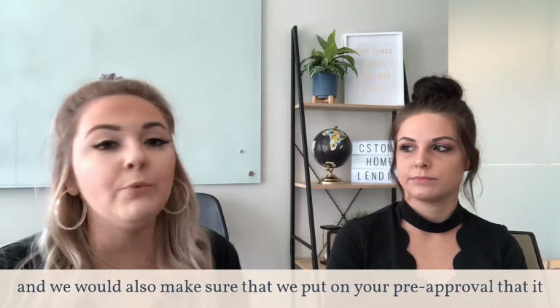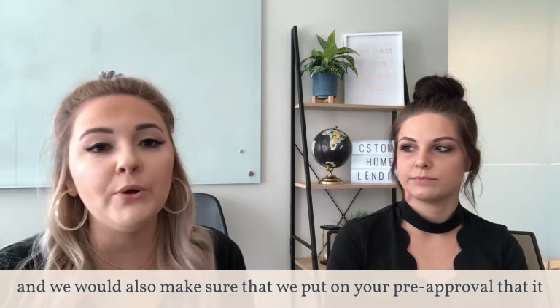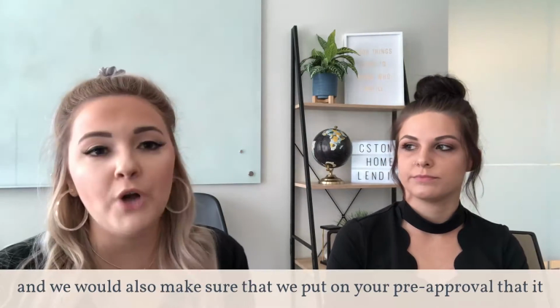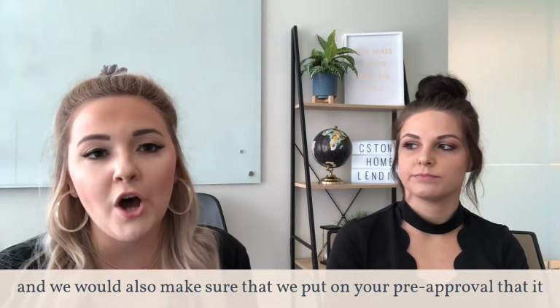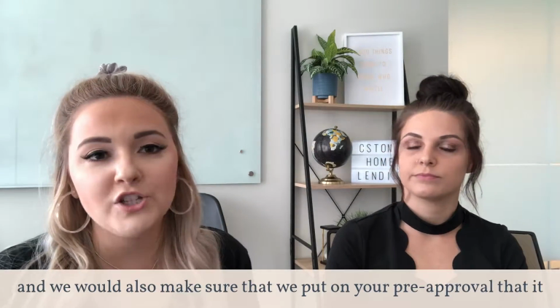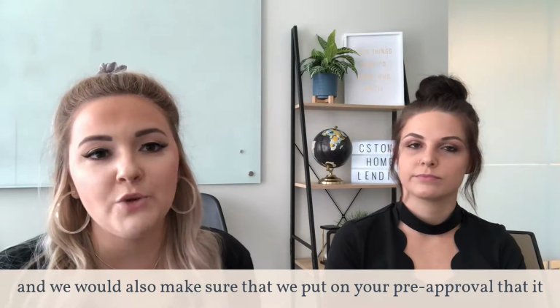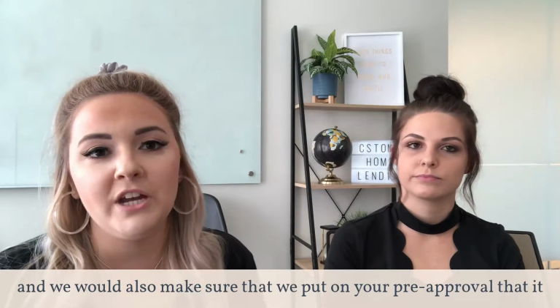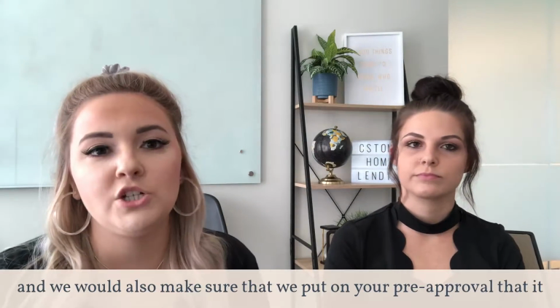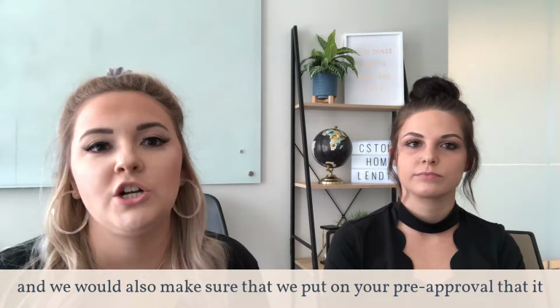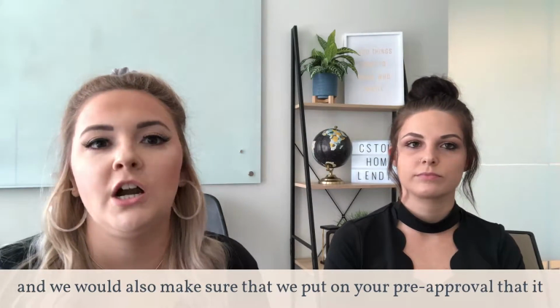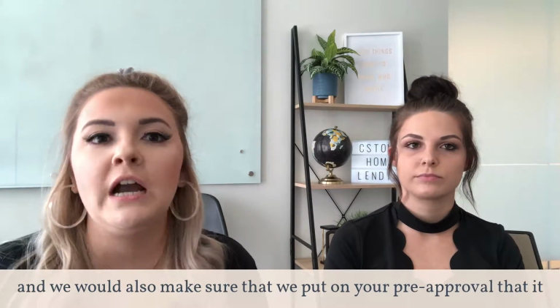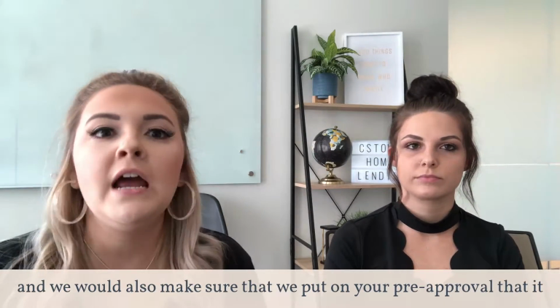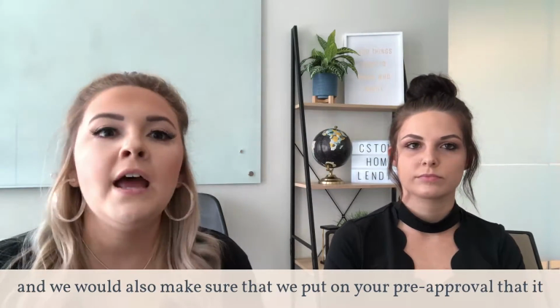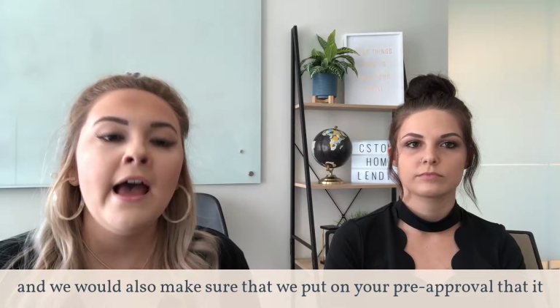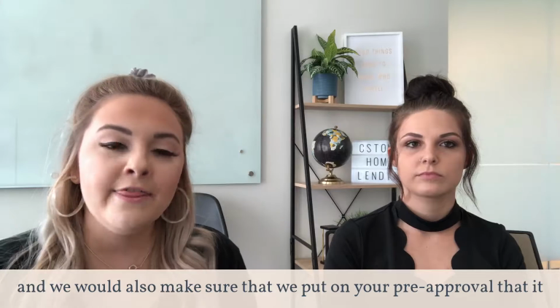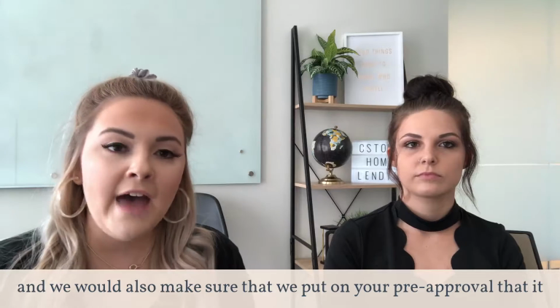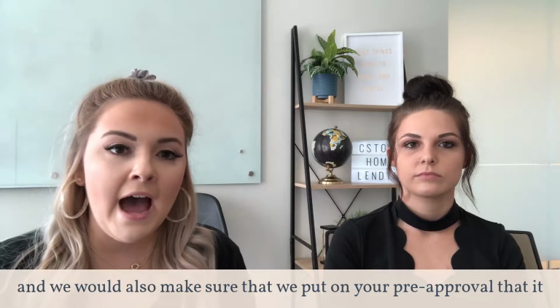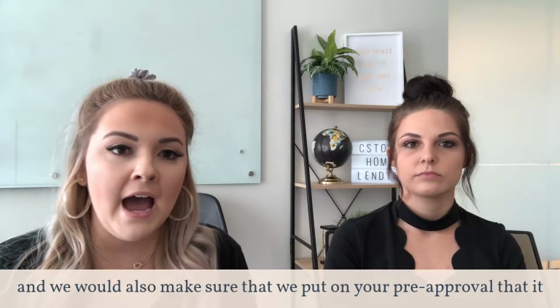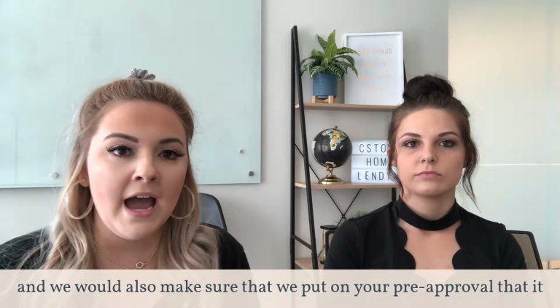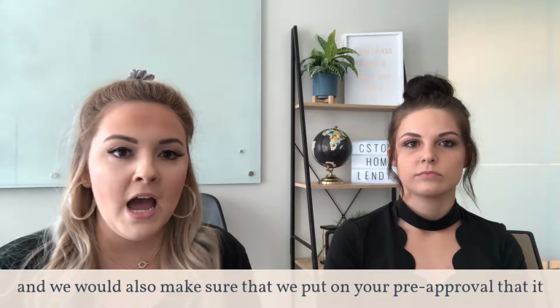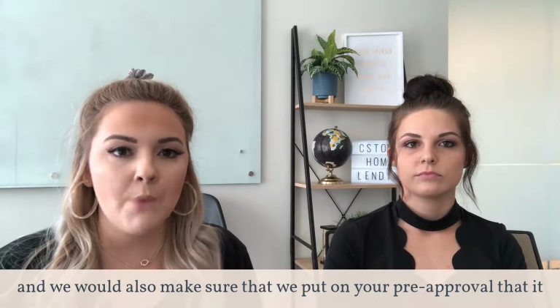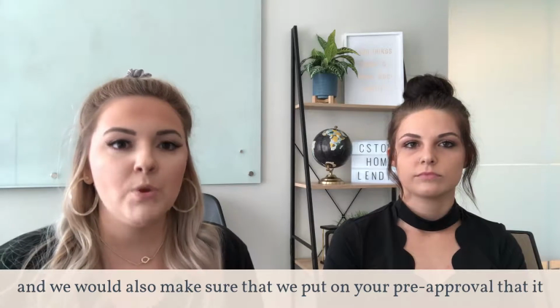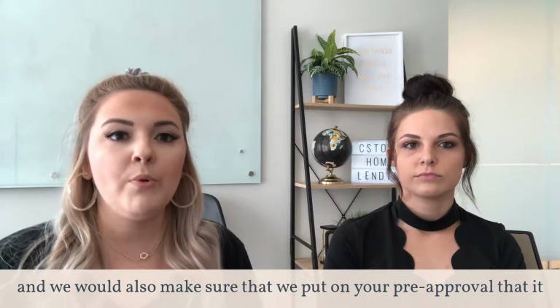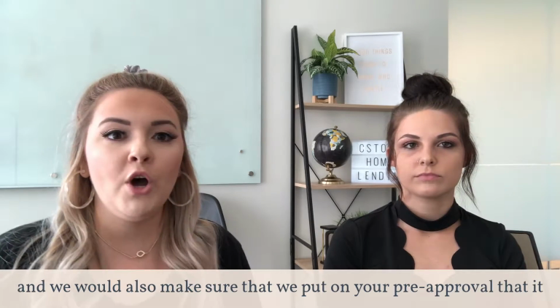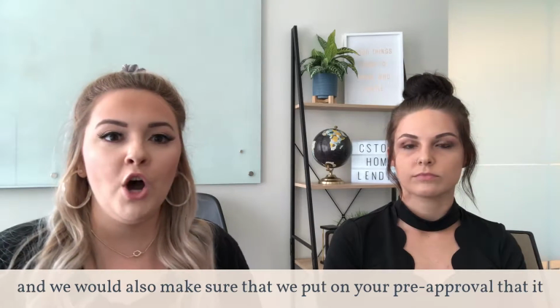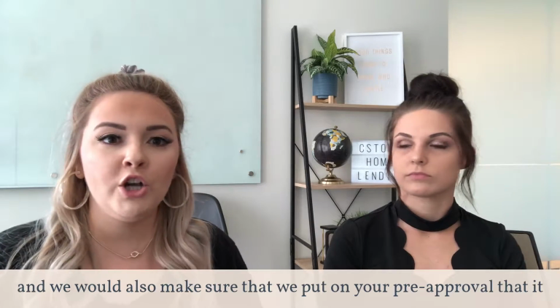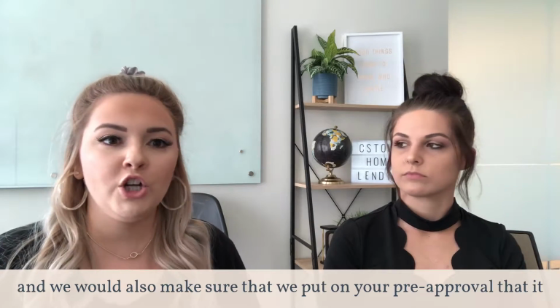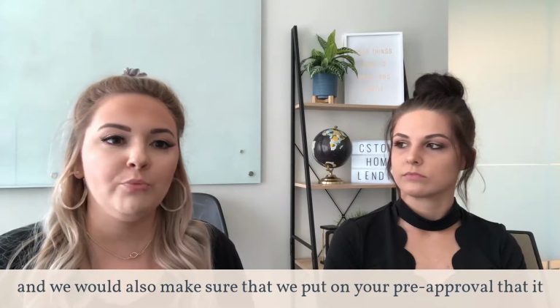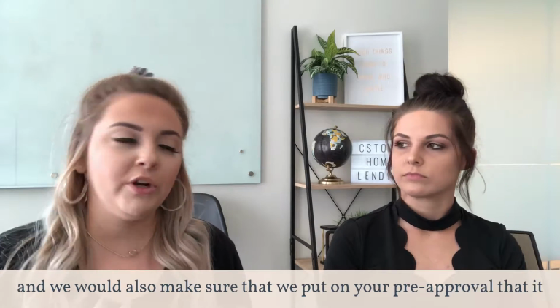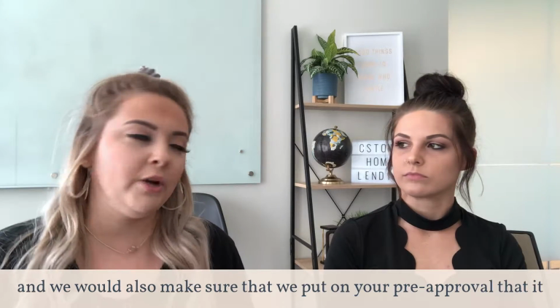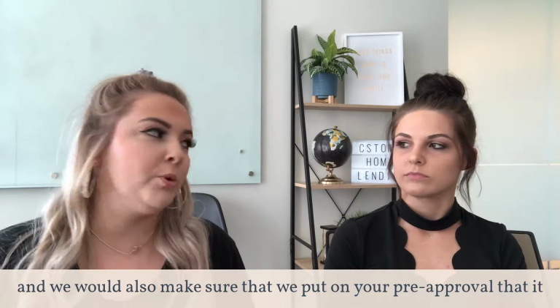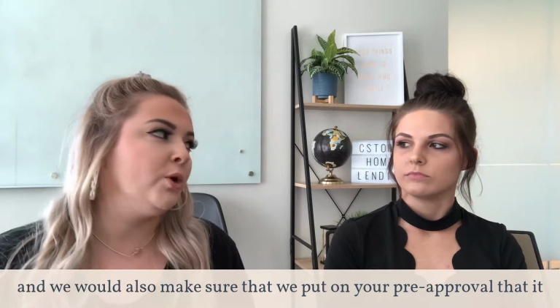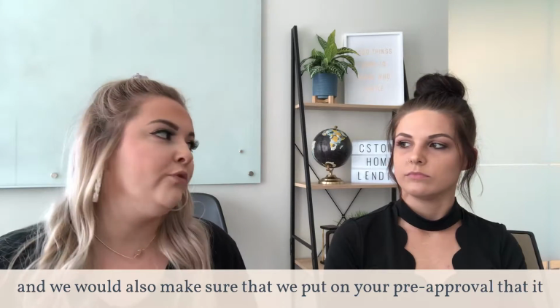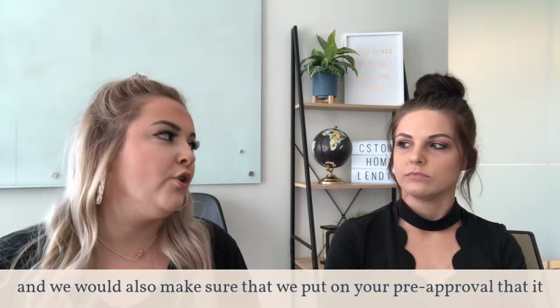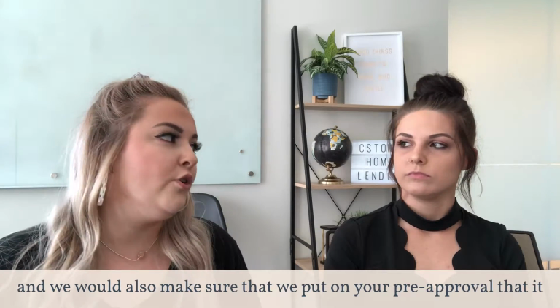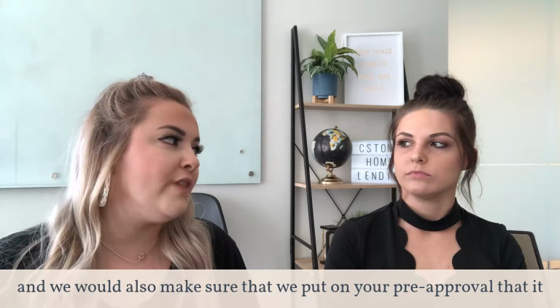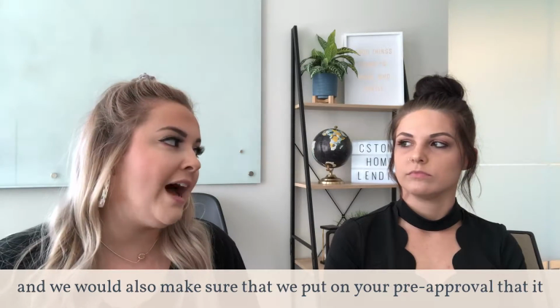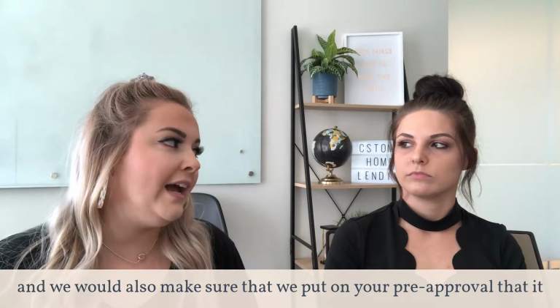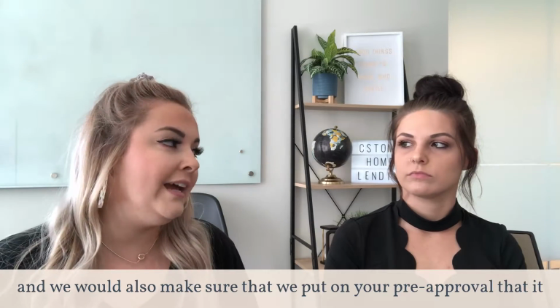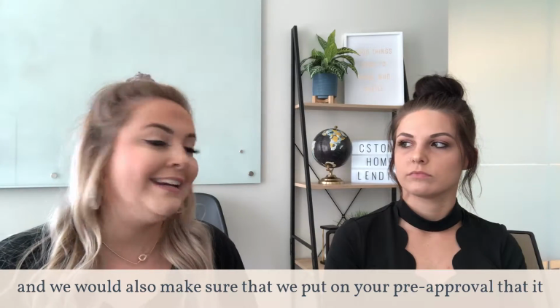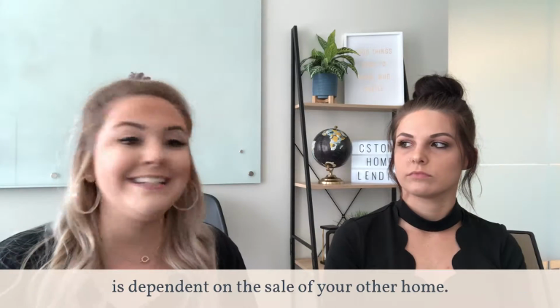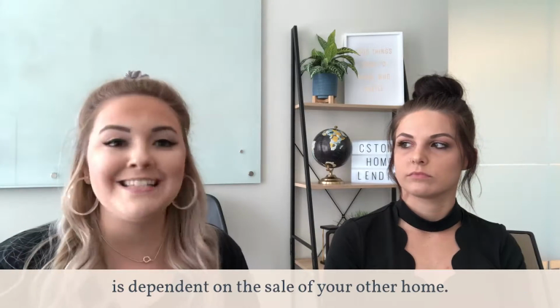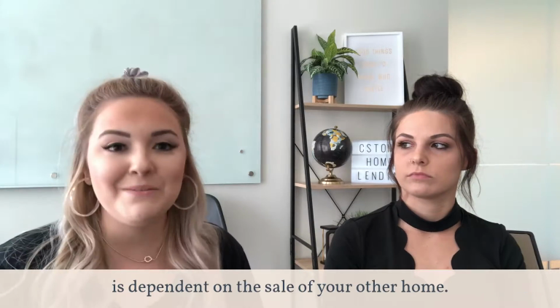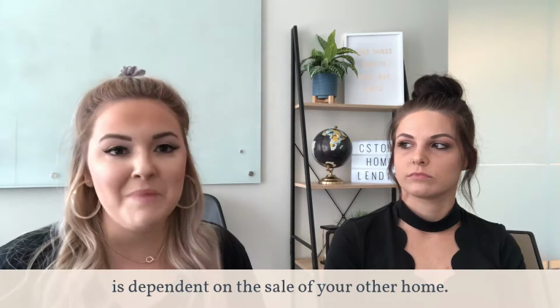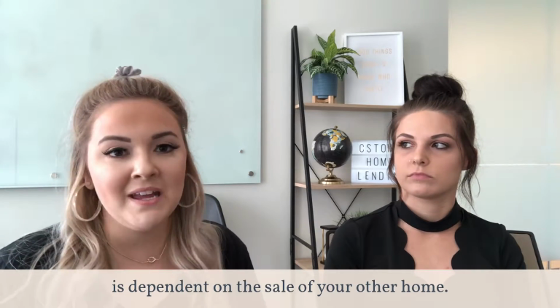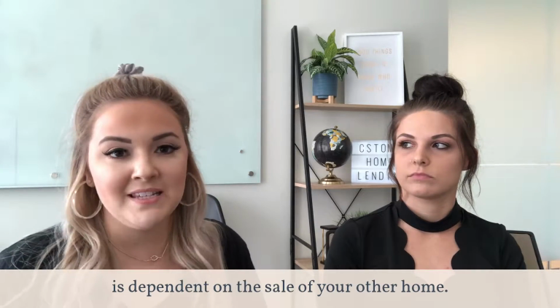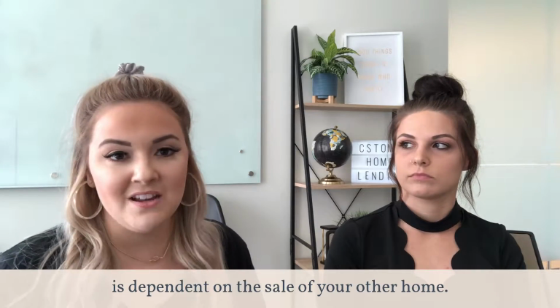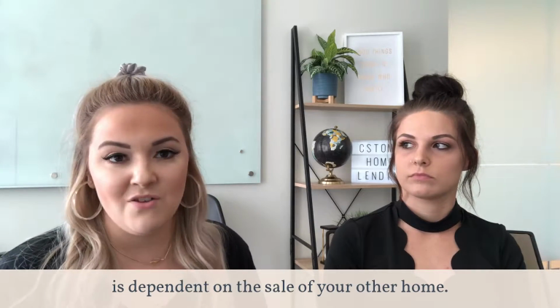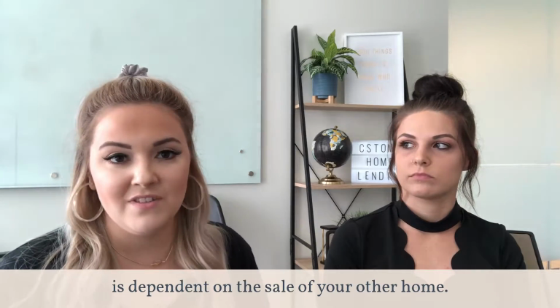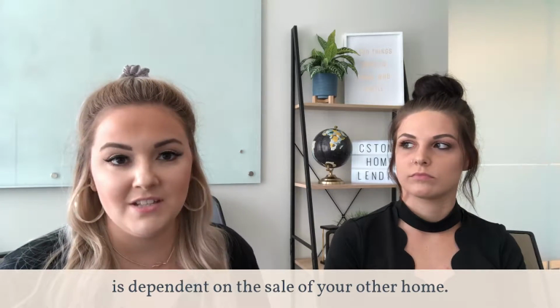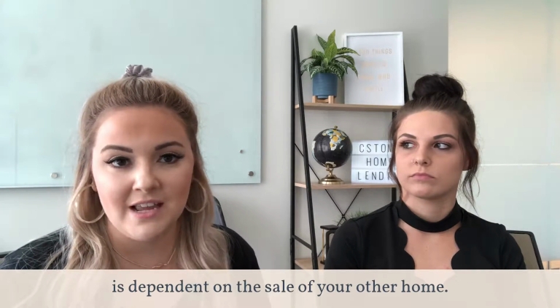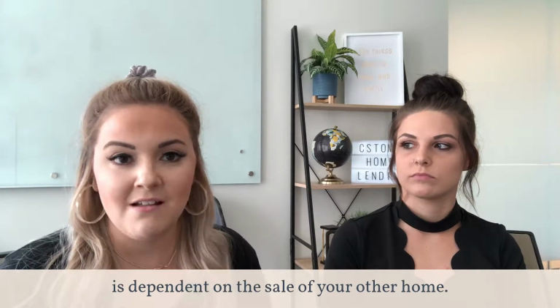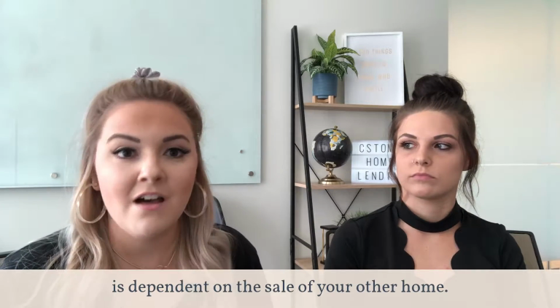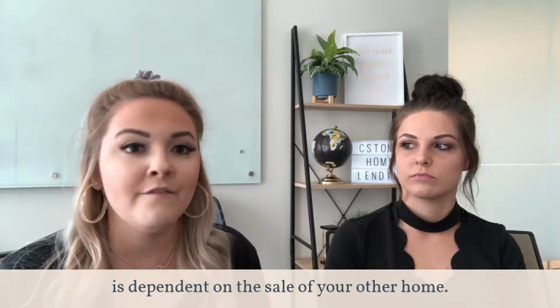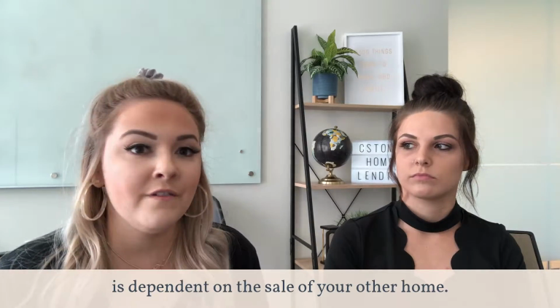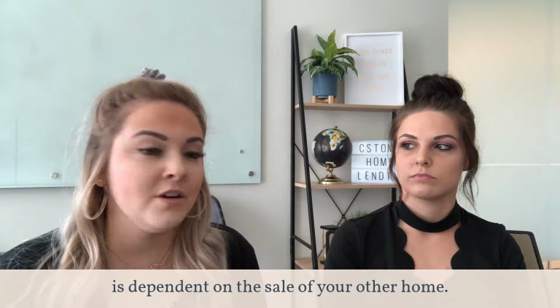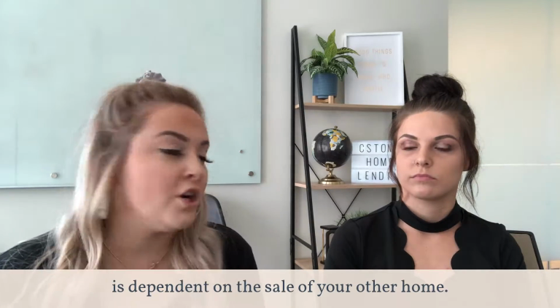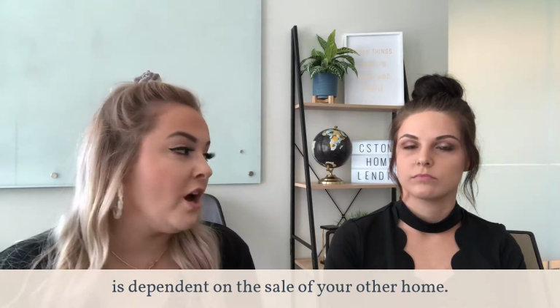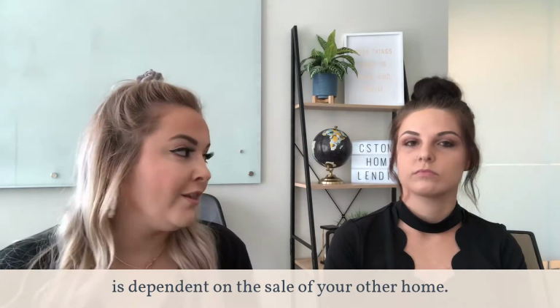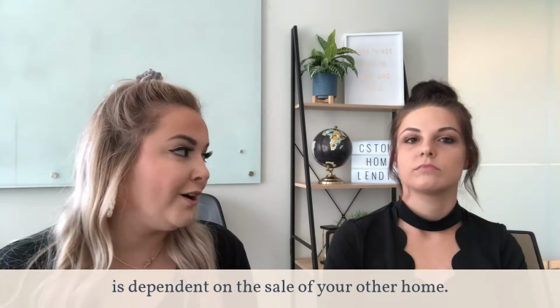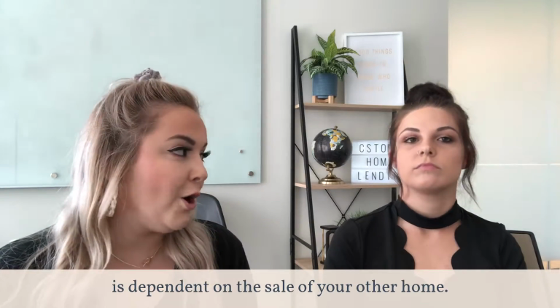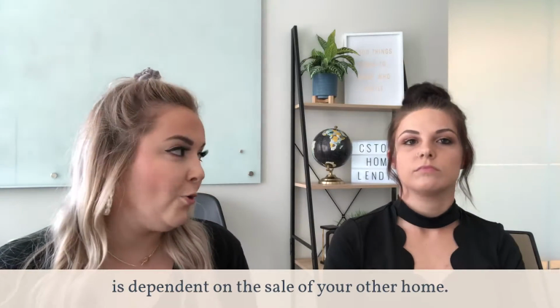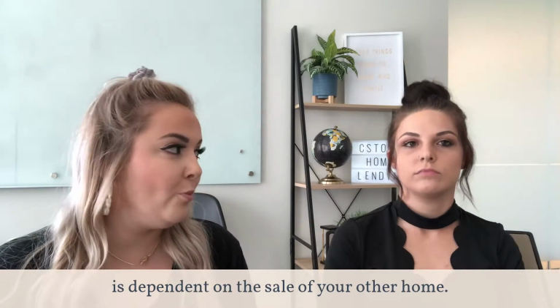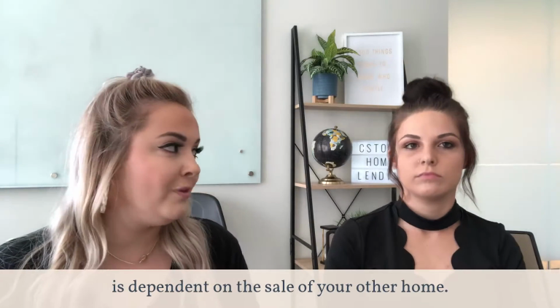We would also make sure that we put on your pre-approval that it is dependent on the sale of your other home.